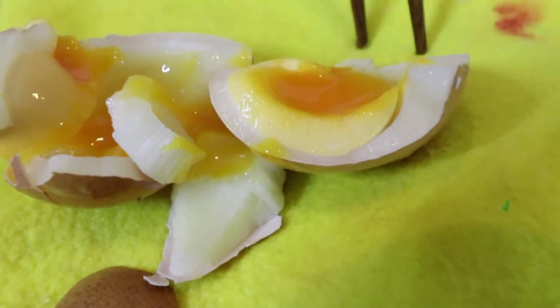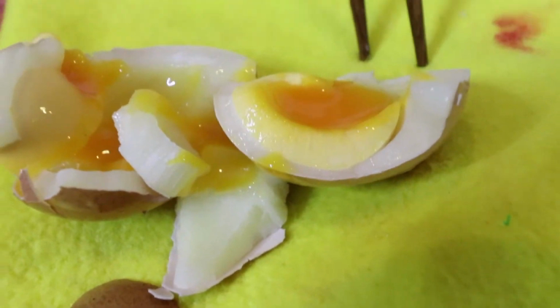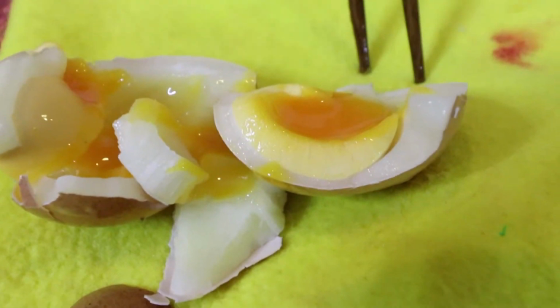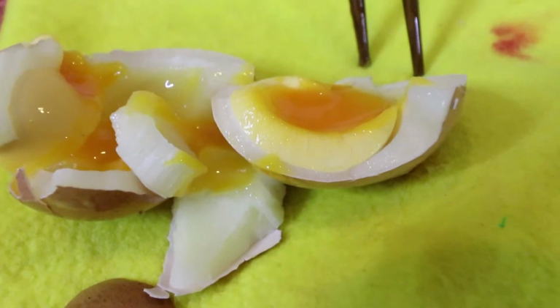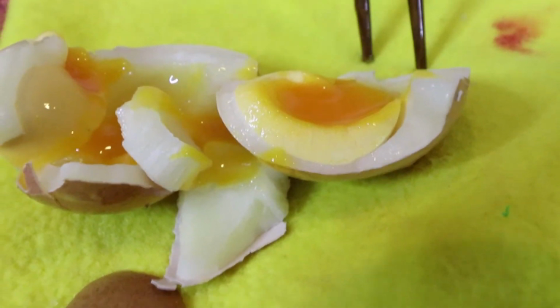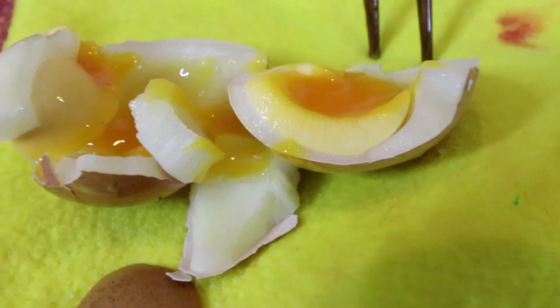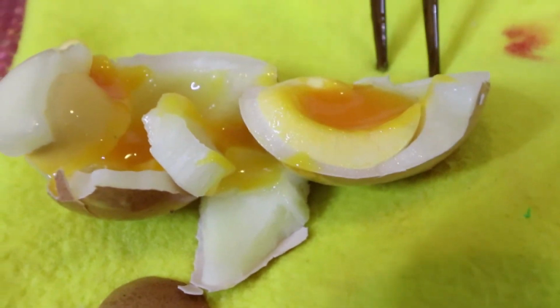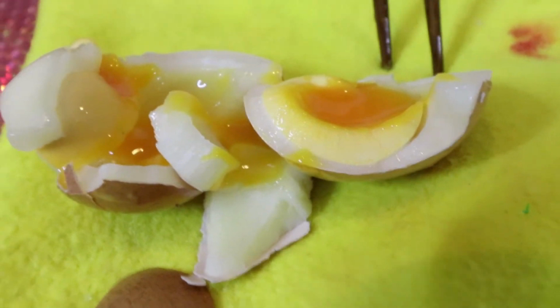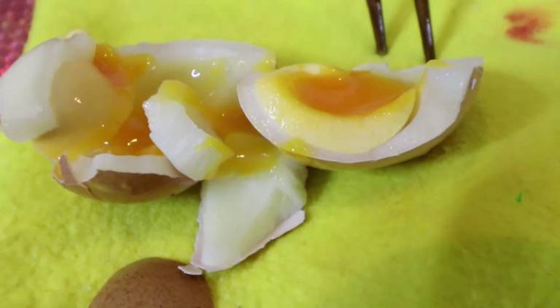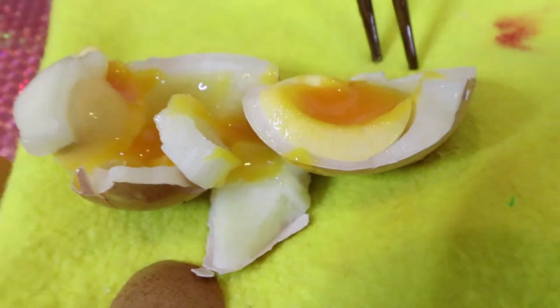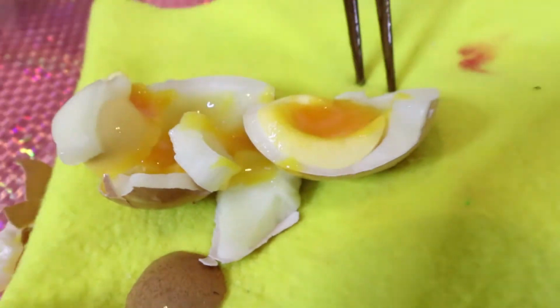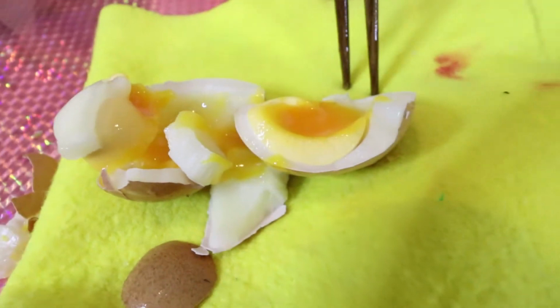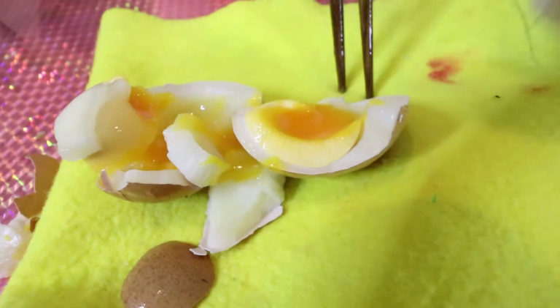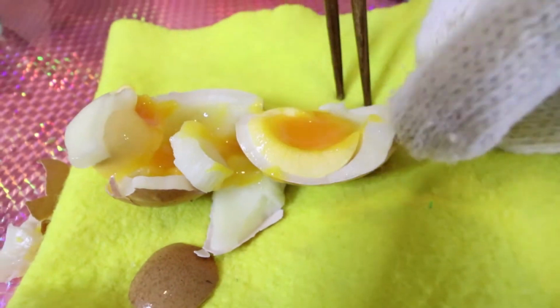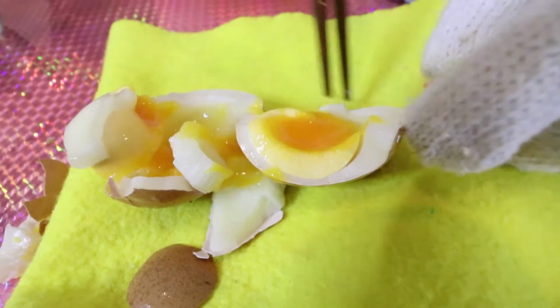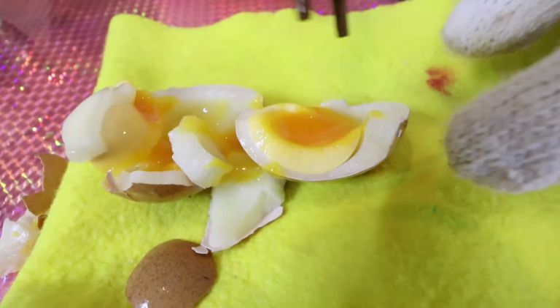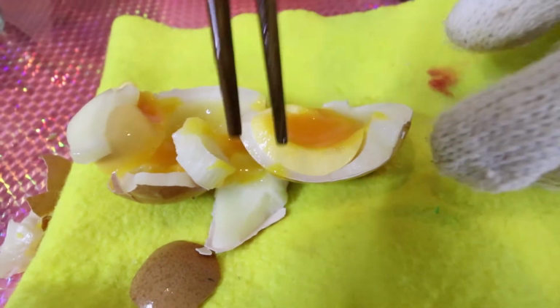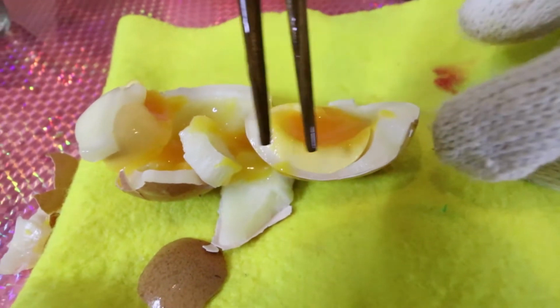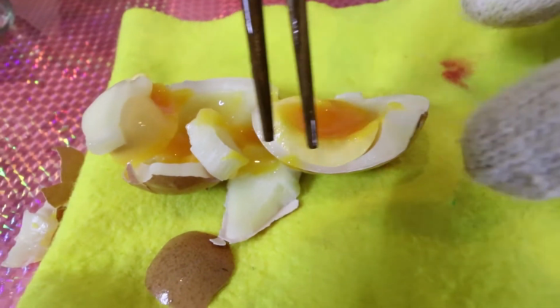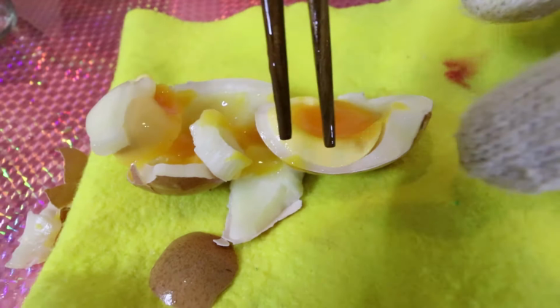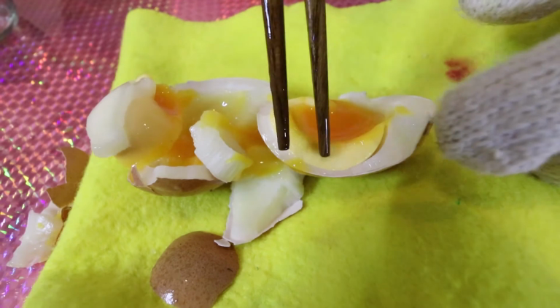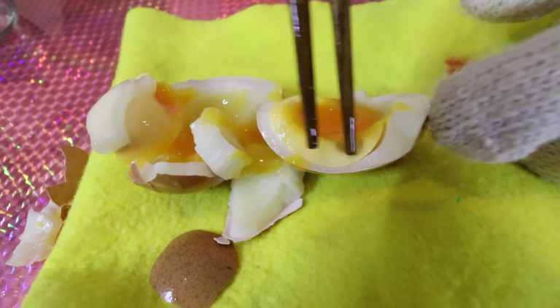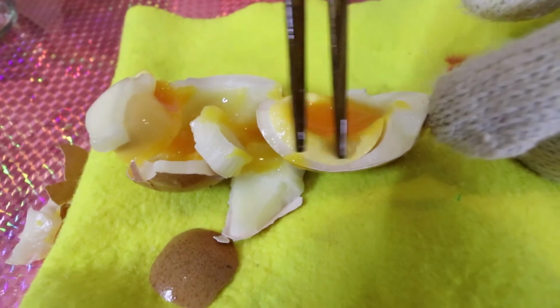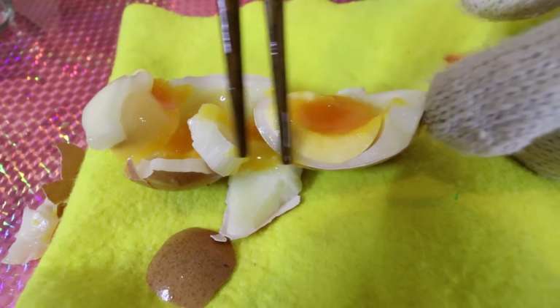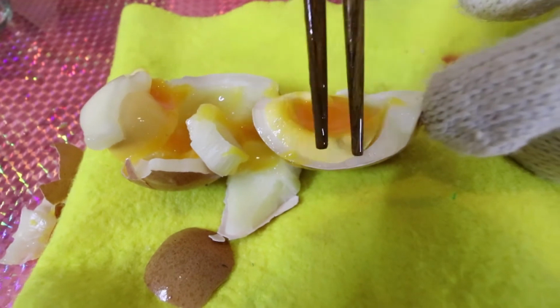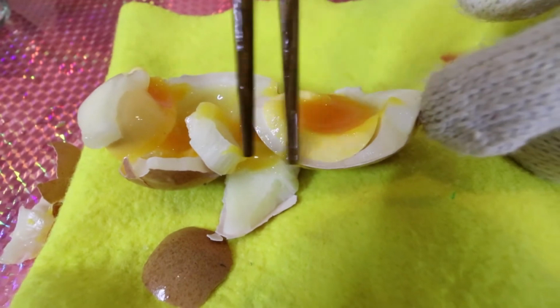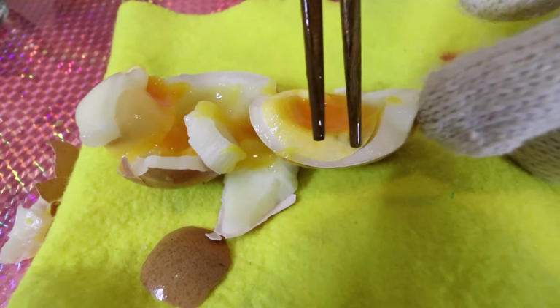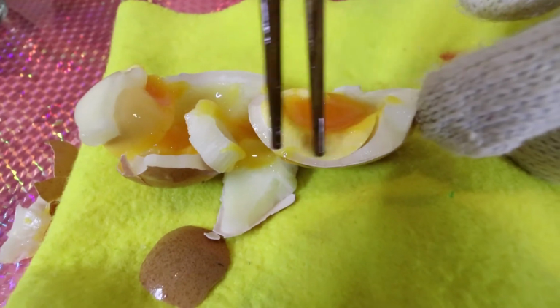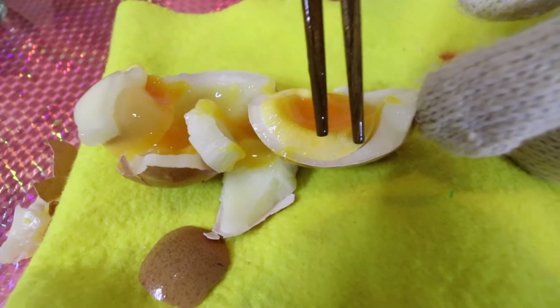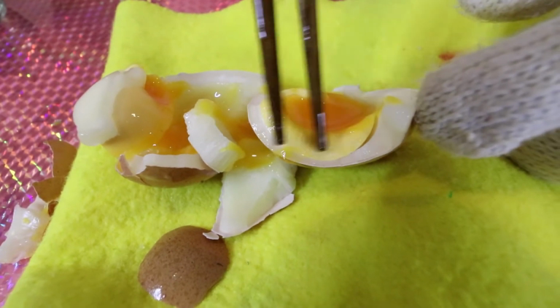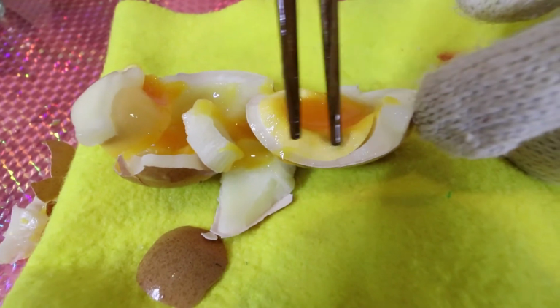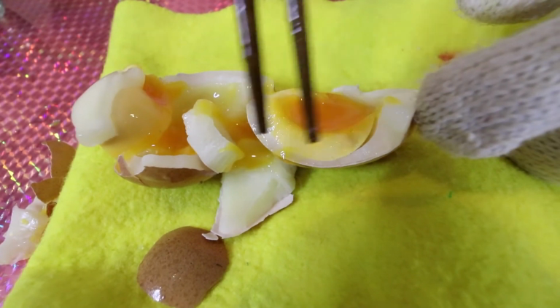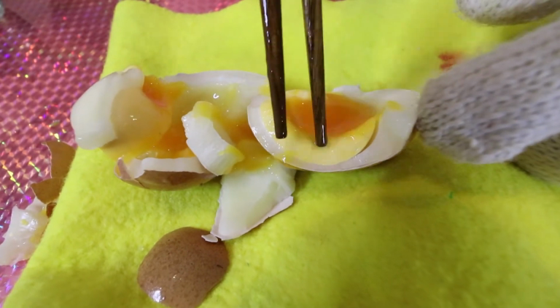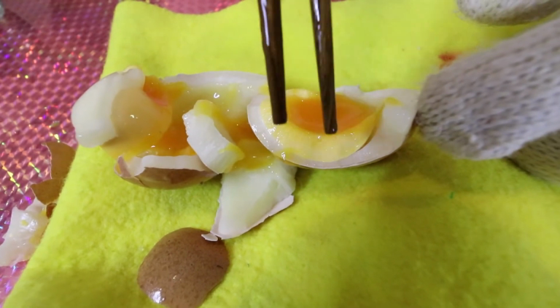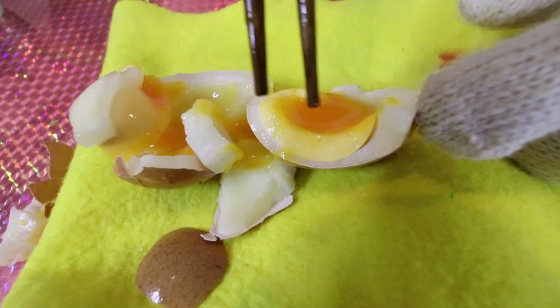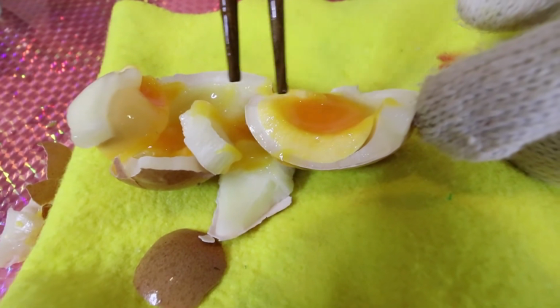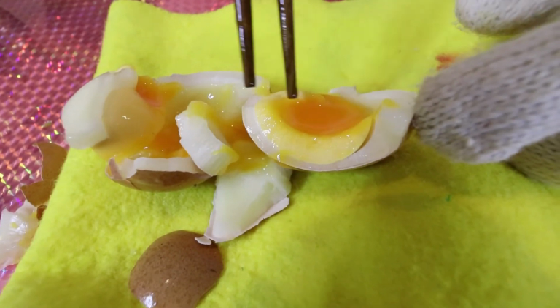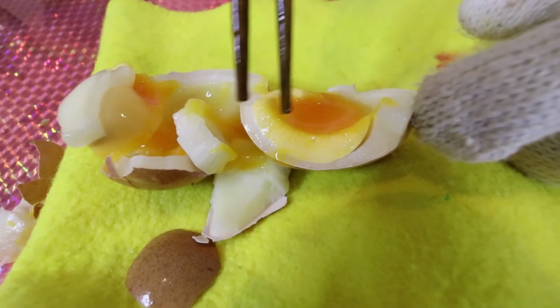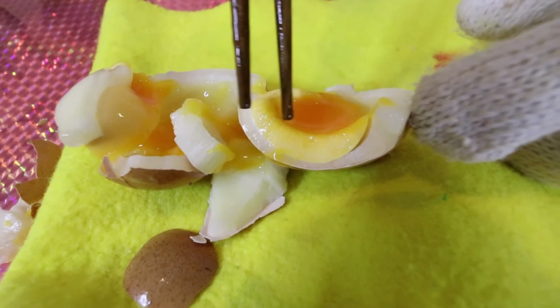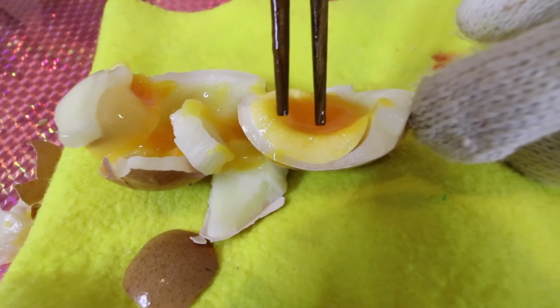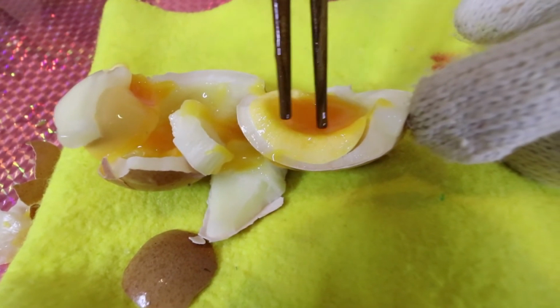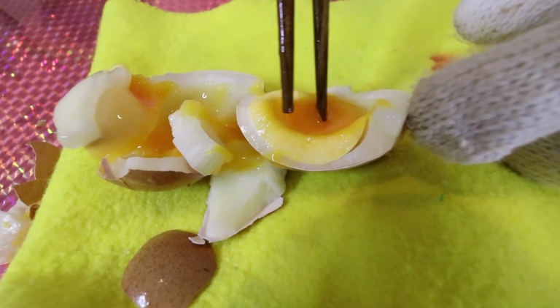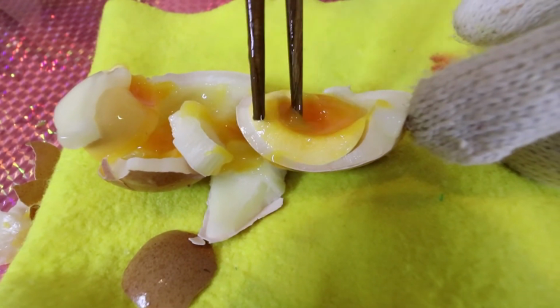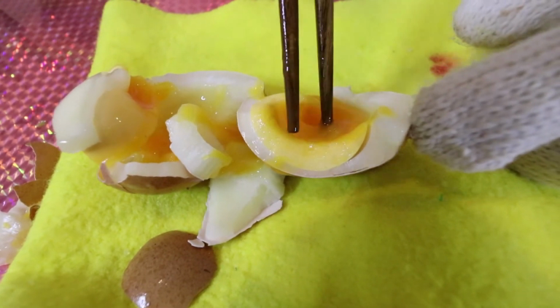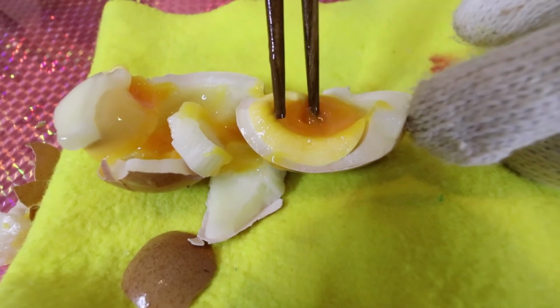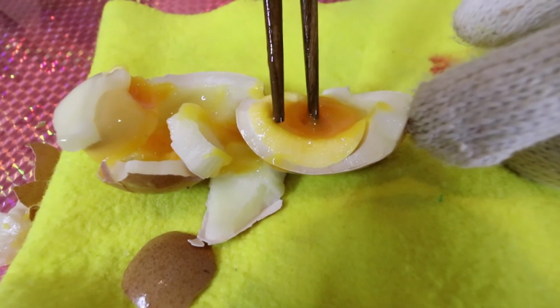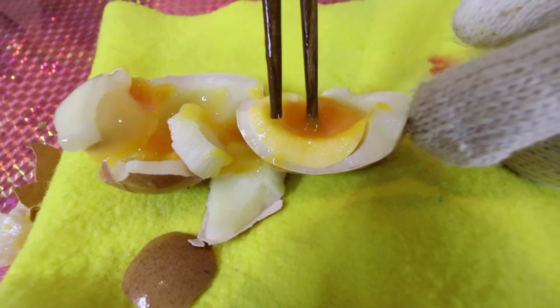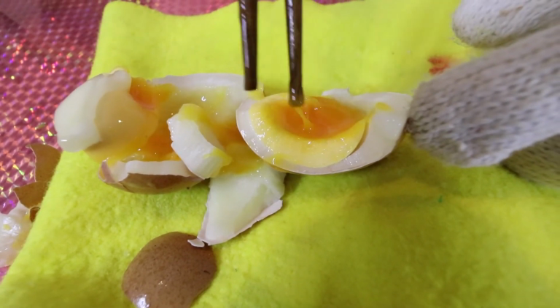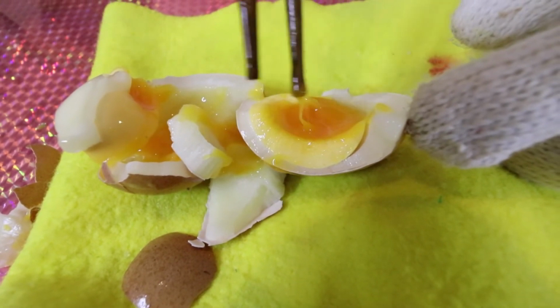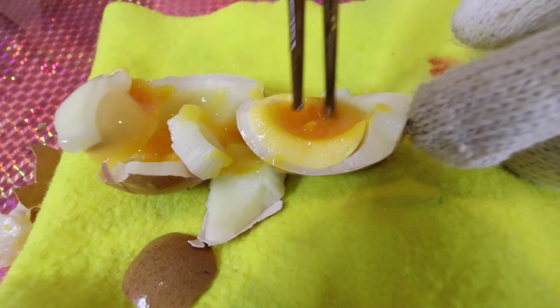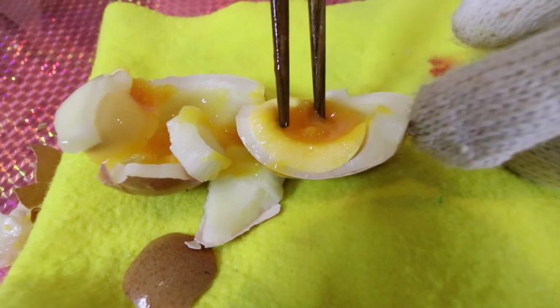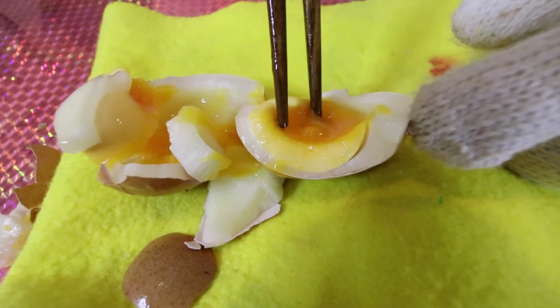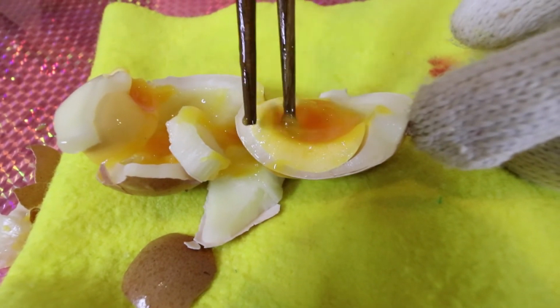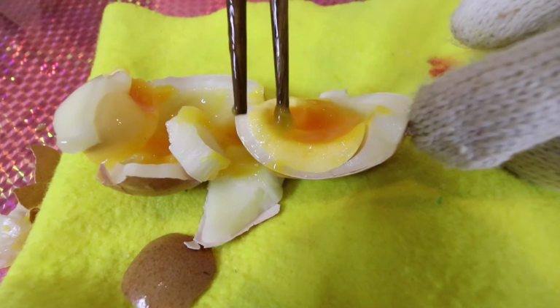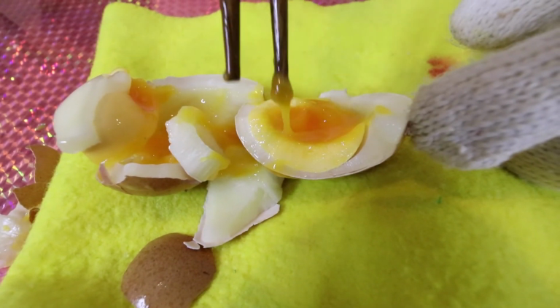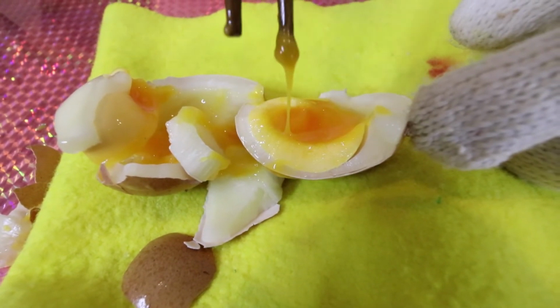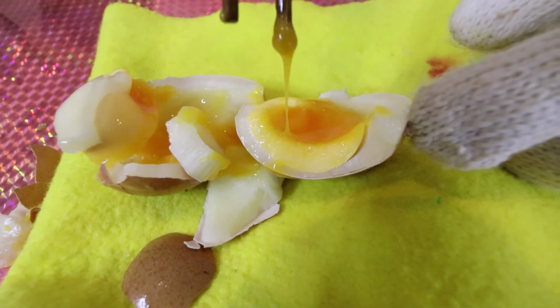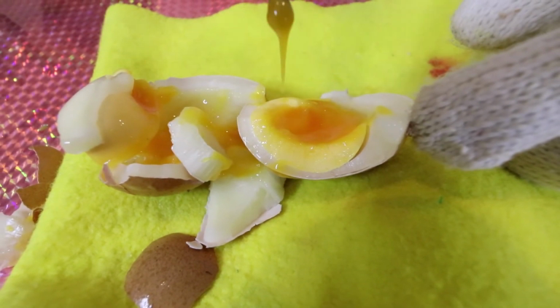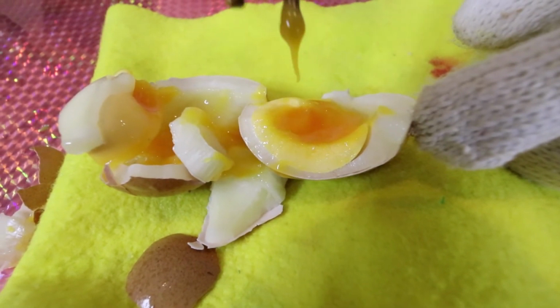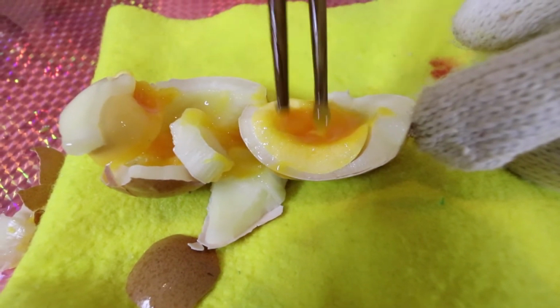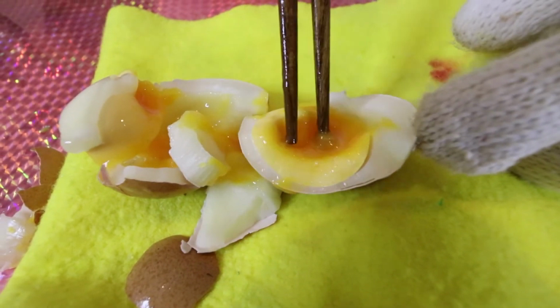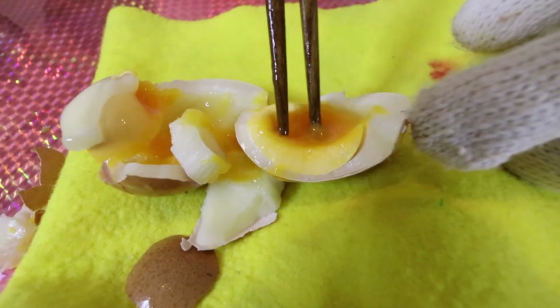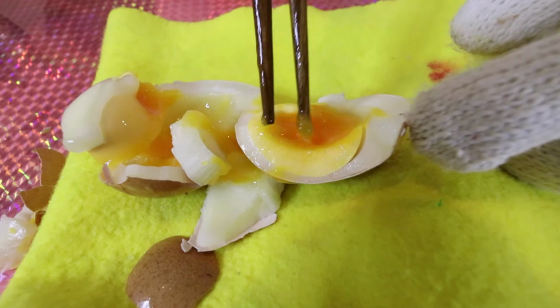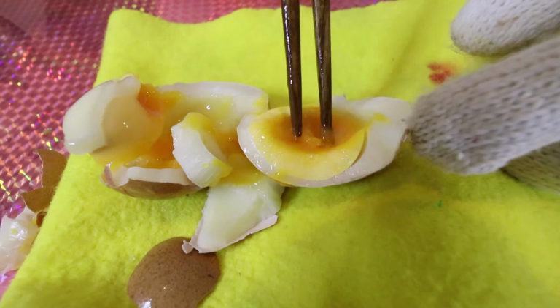So cool! Guys, you can see this egg yolk is being frozen, but in the middle of the egg yolk it's still liquid.